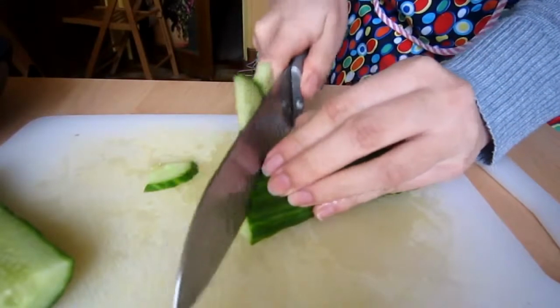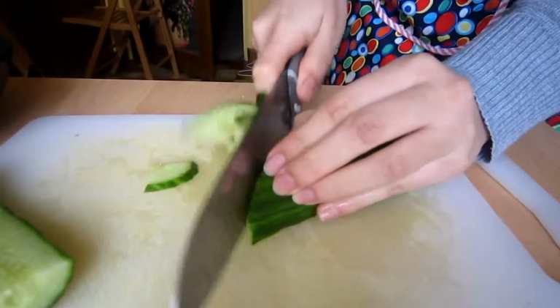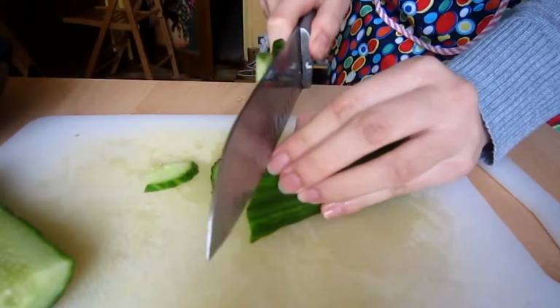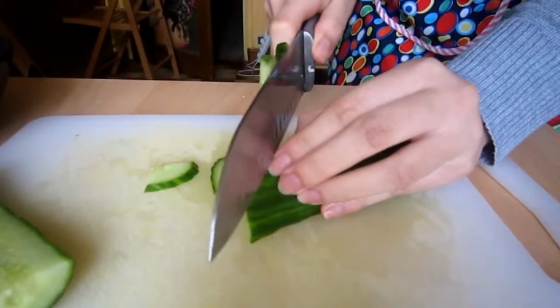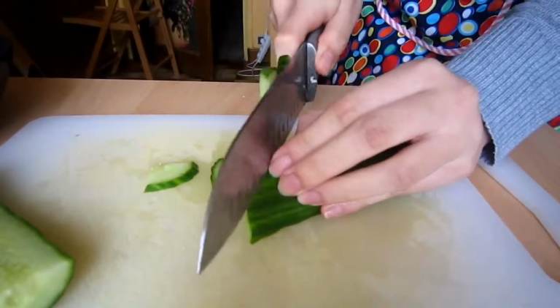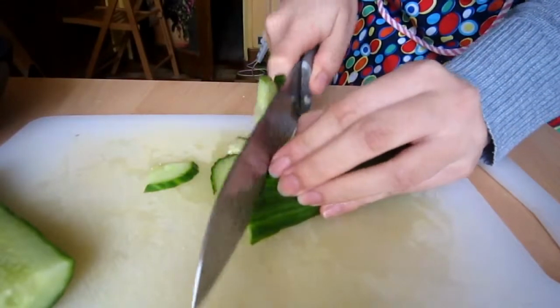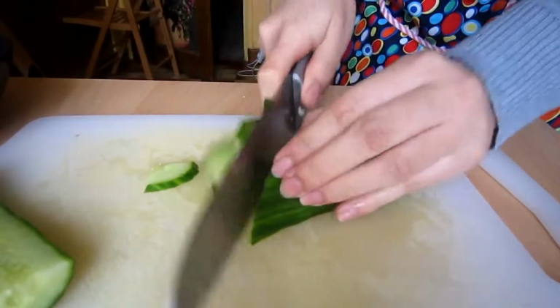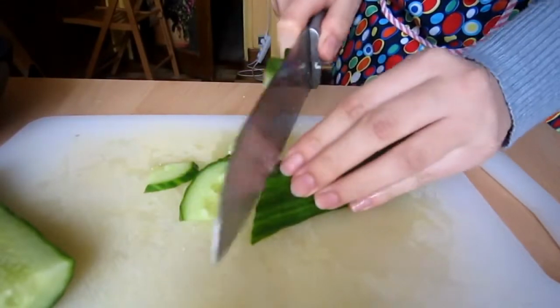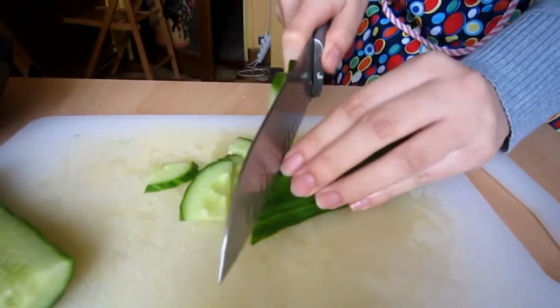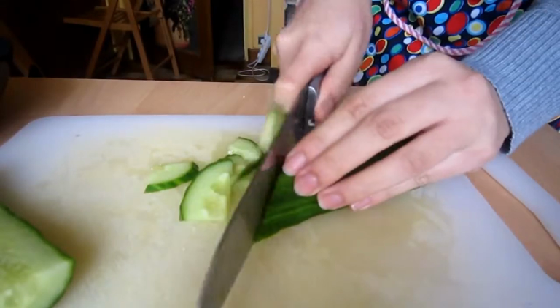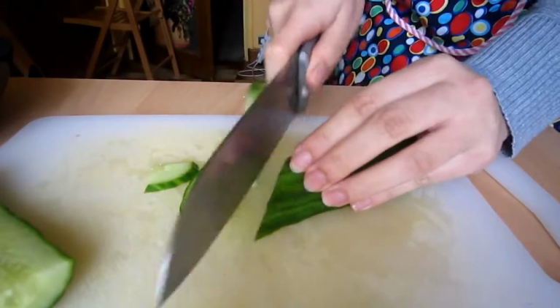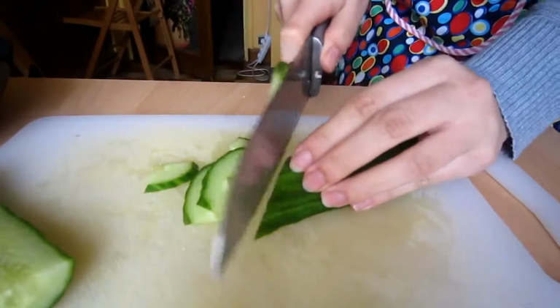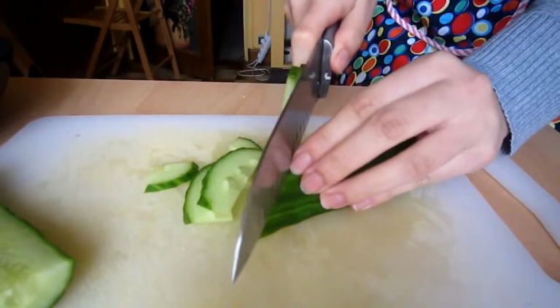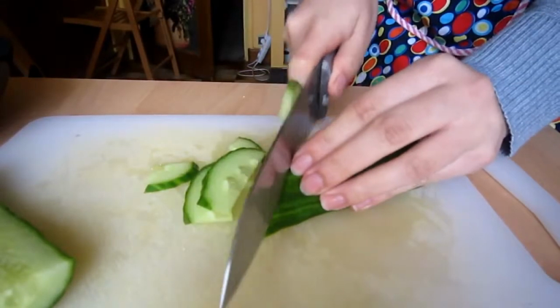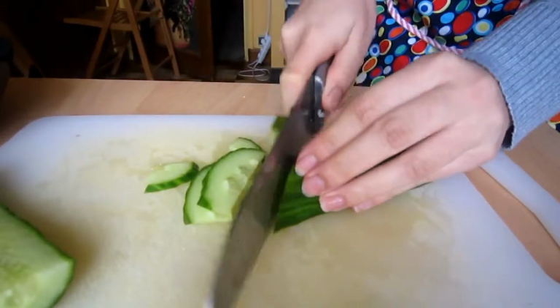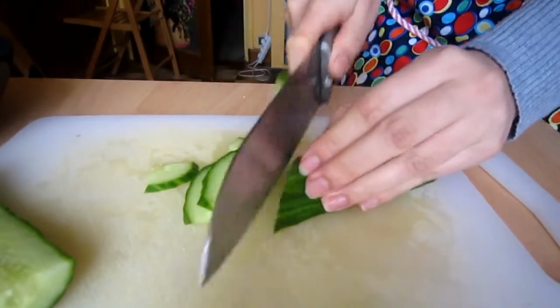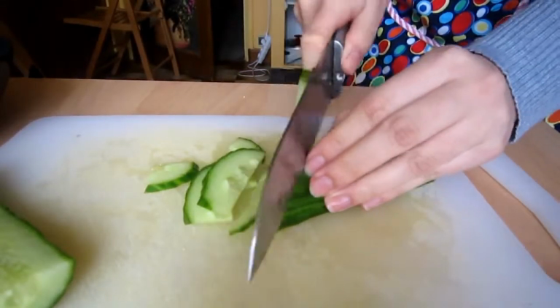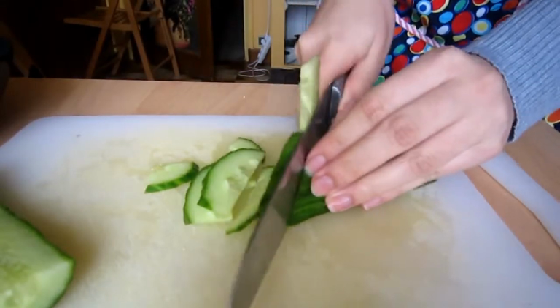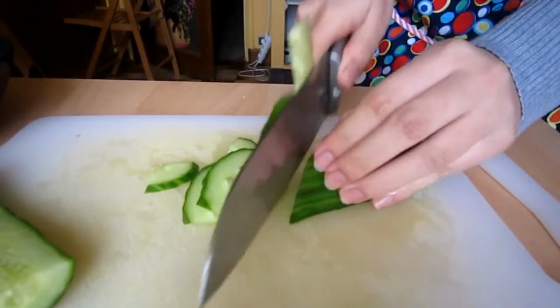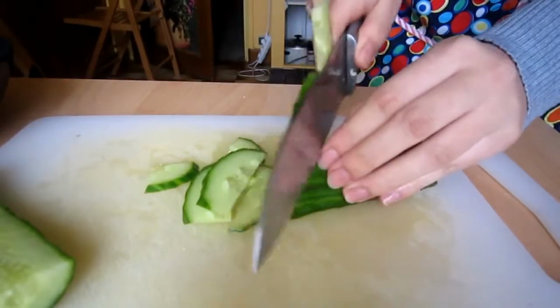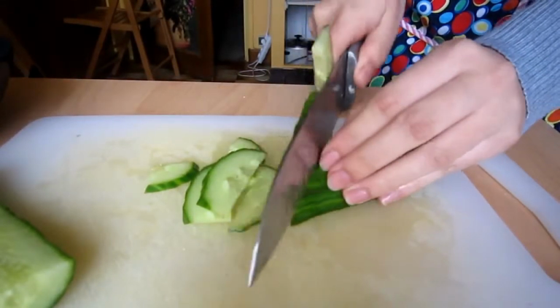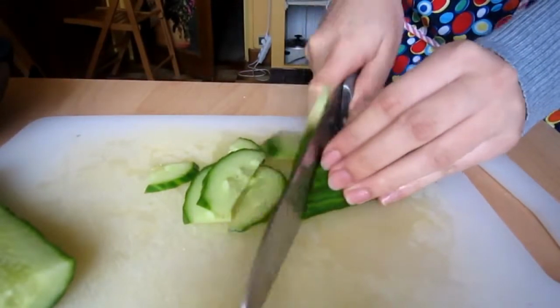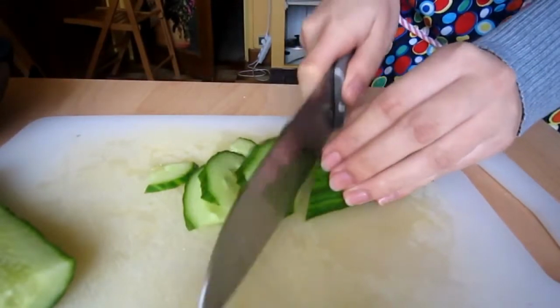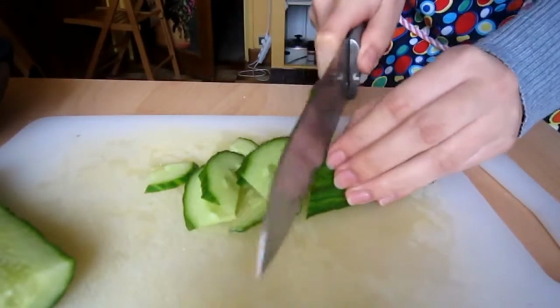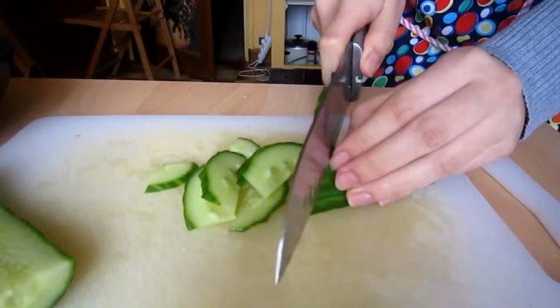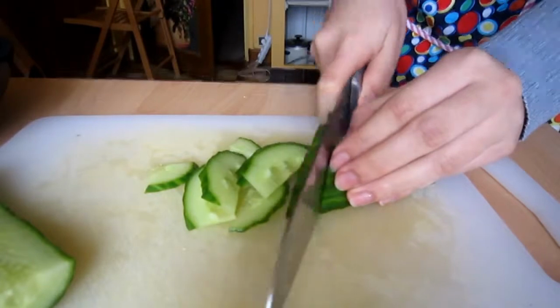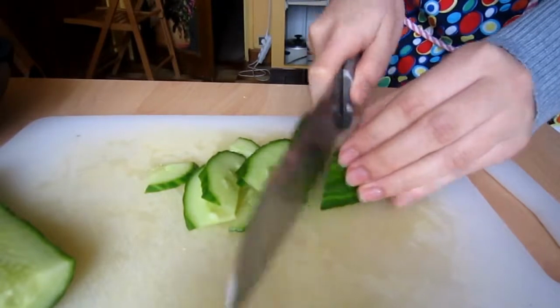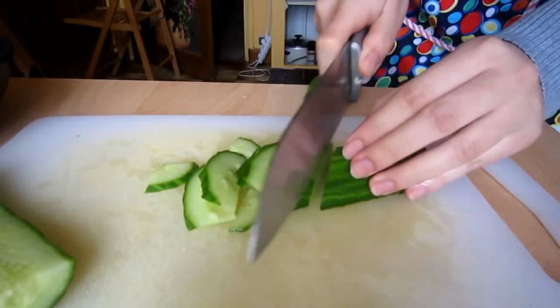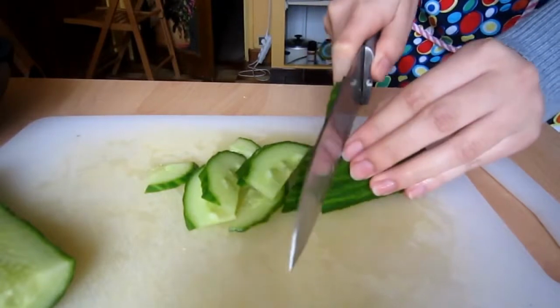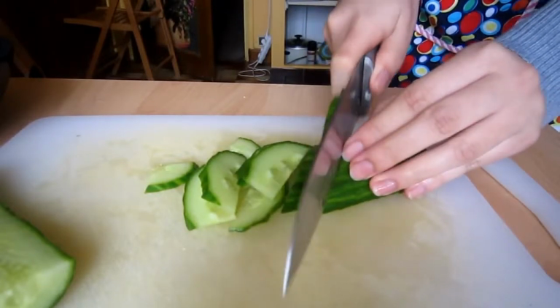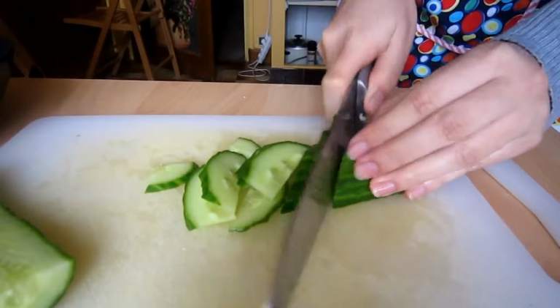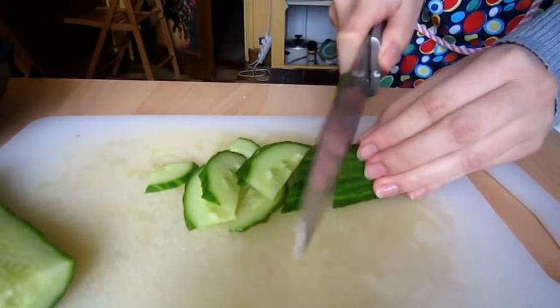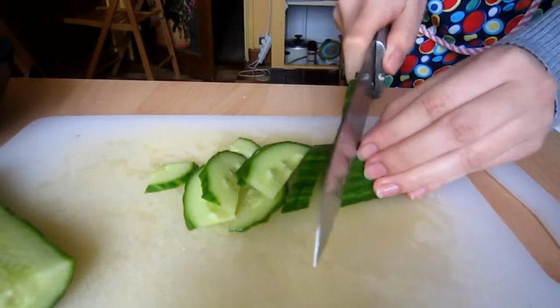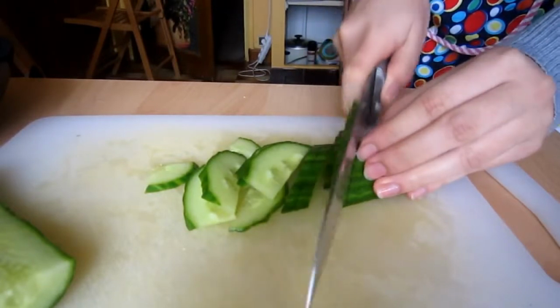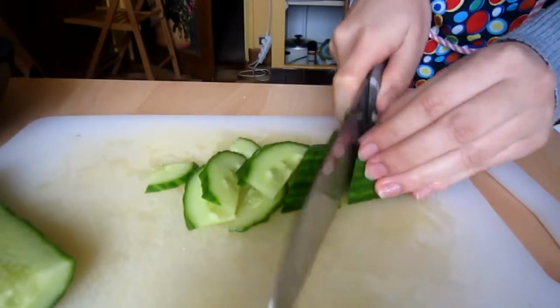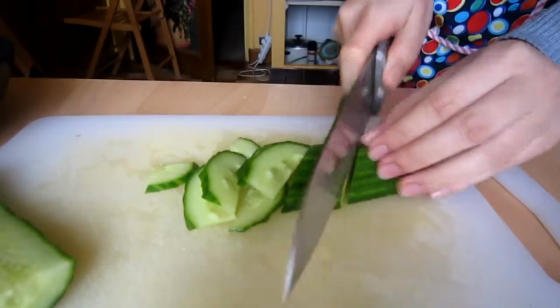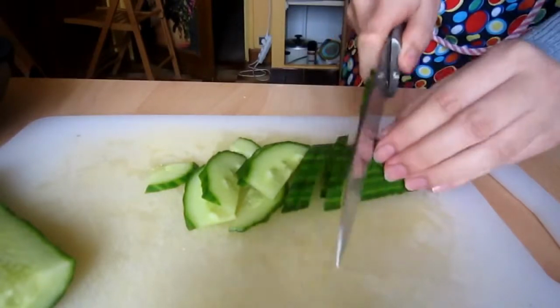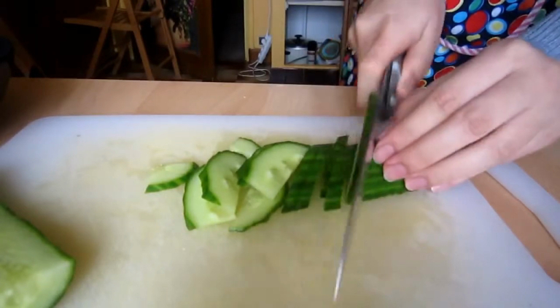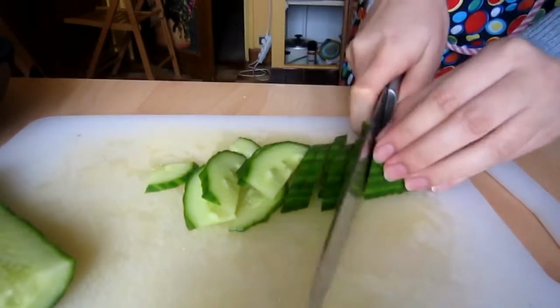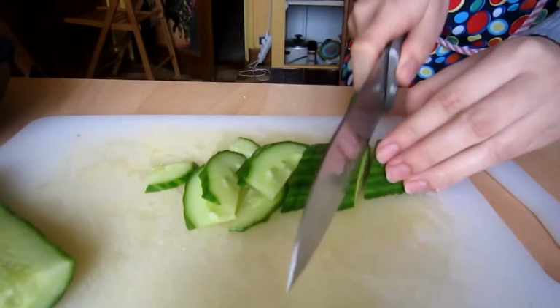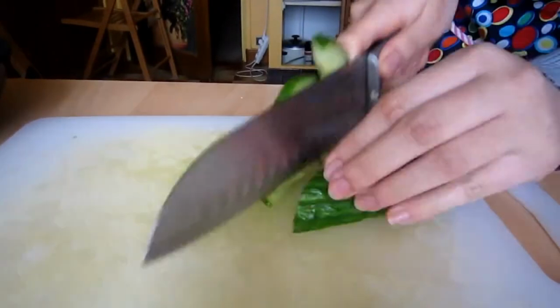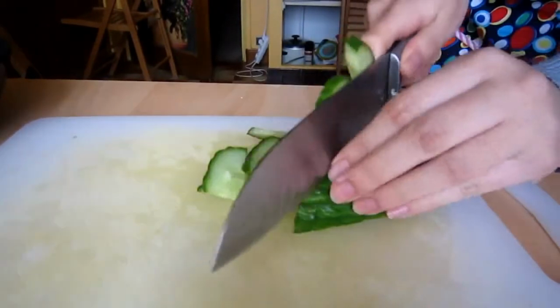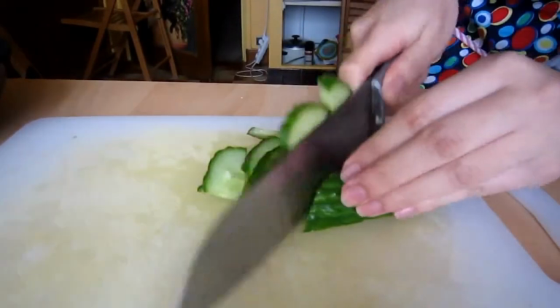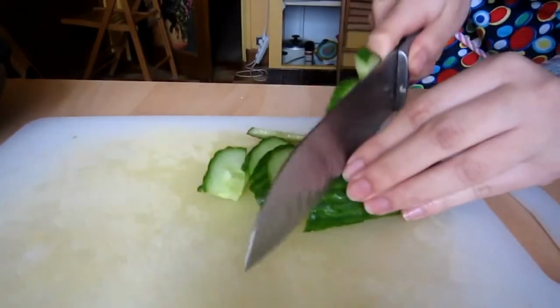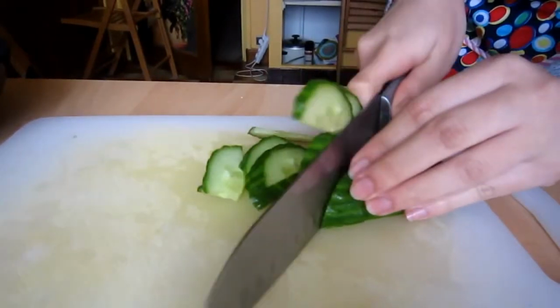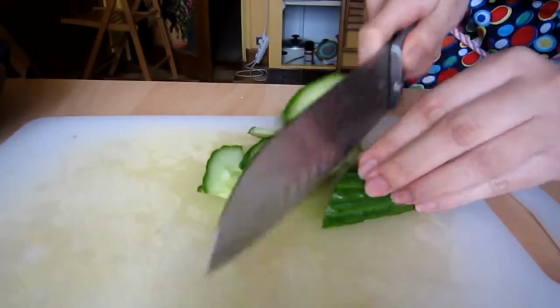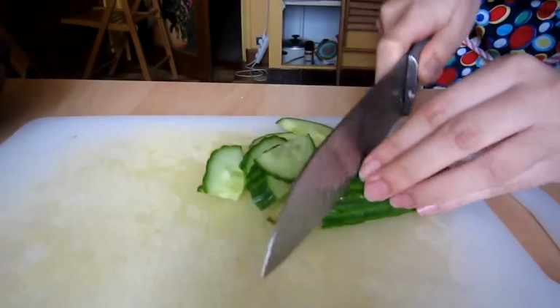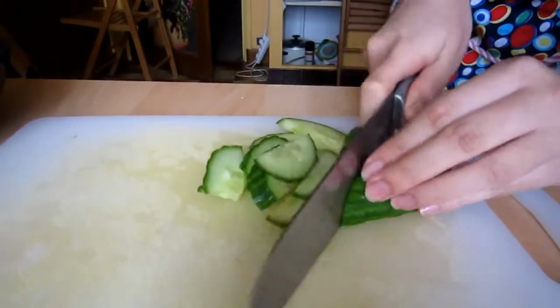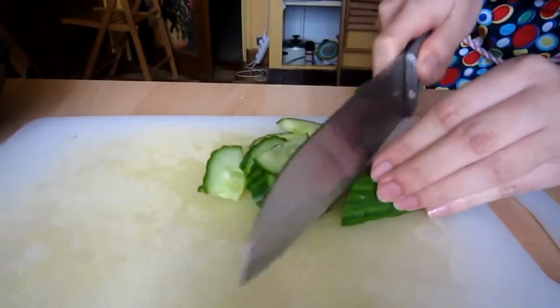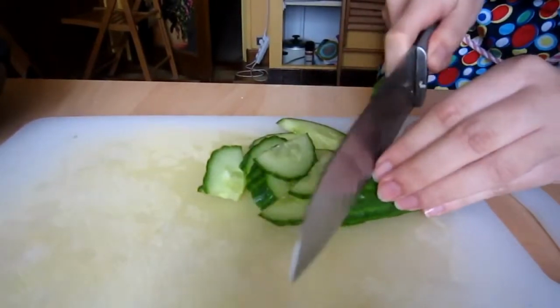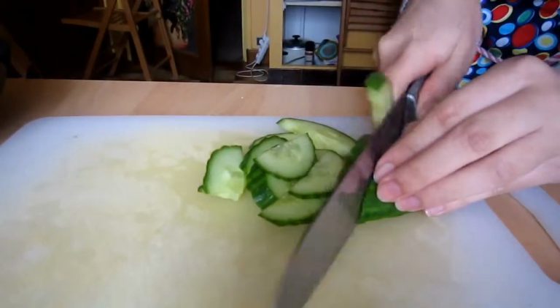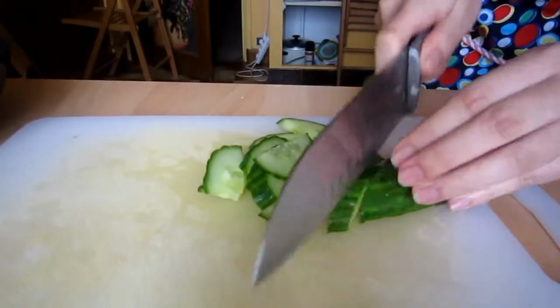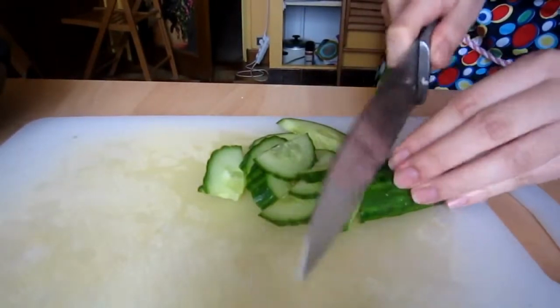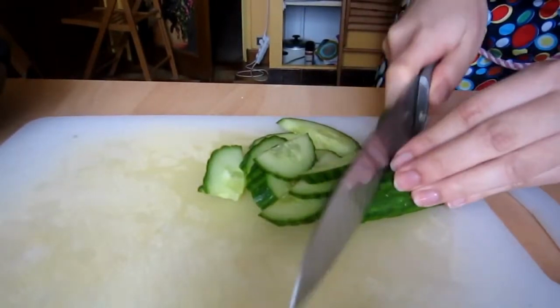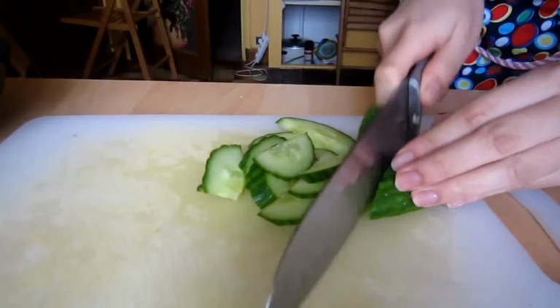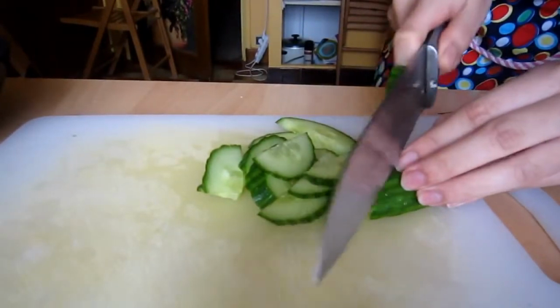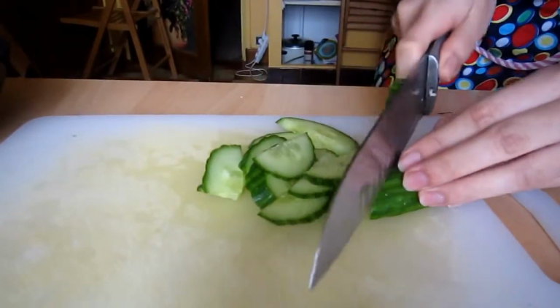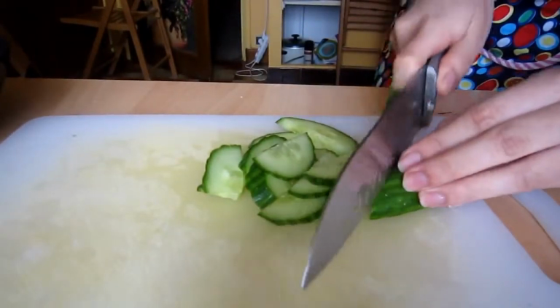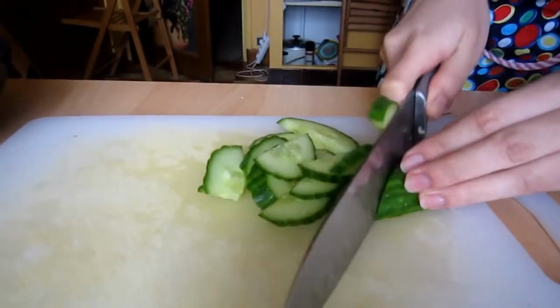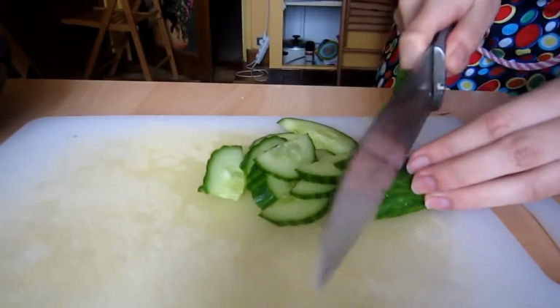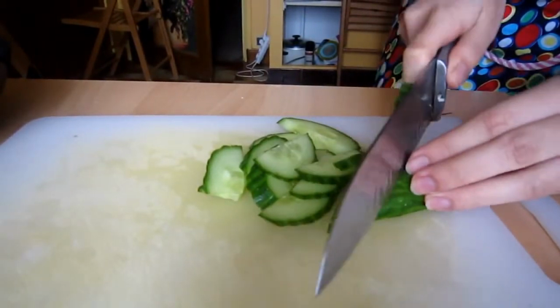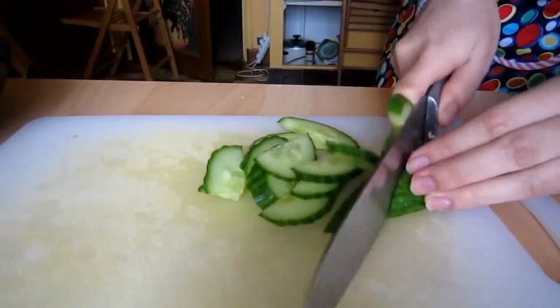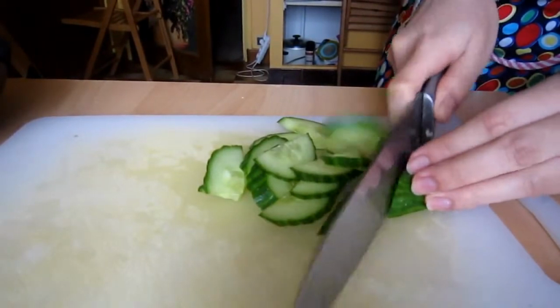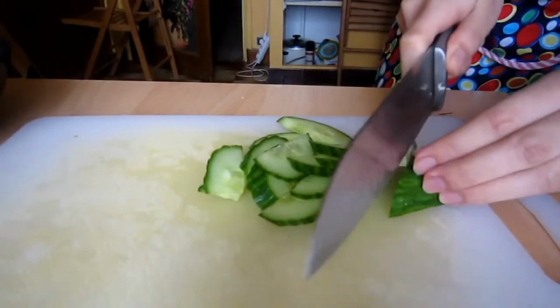While the pork chops are in the oven, we'll move on to our cucumber salad. Split the cucumber lengthways and thinly slice it.